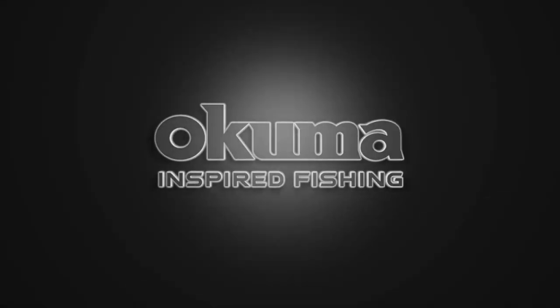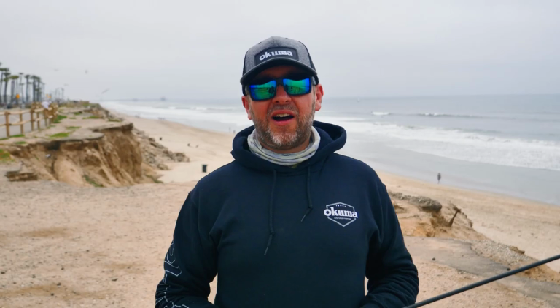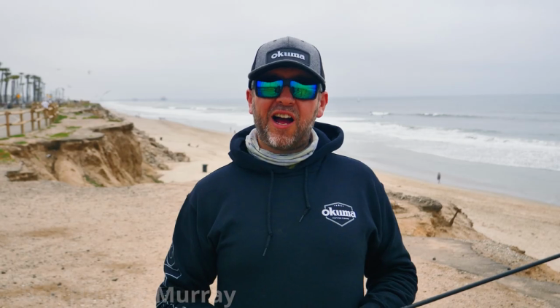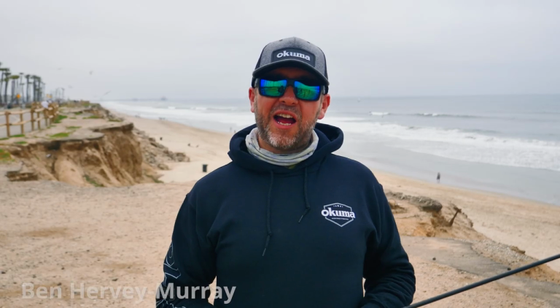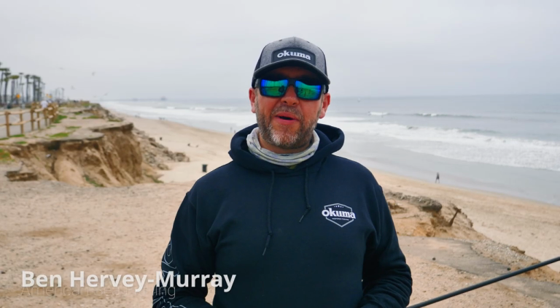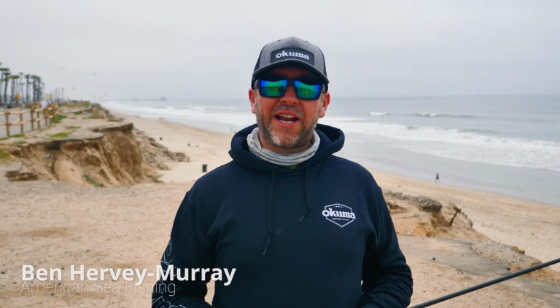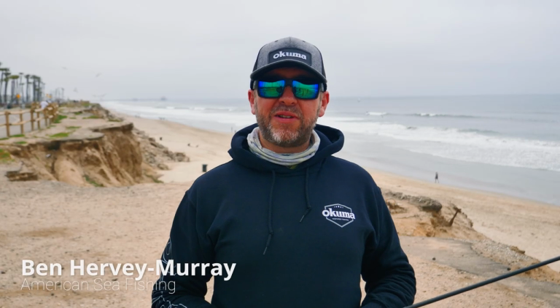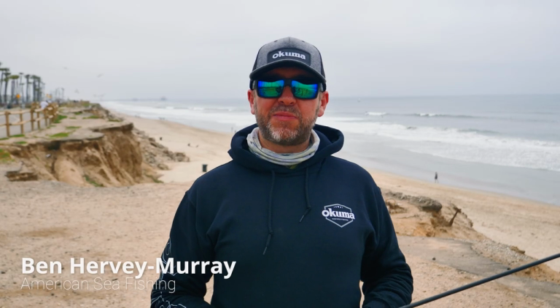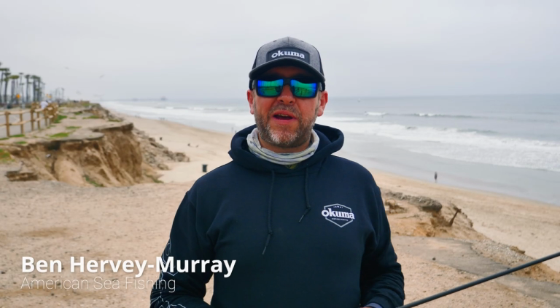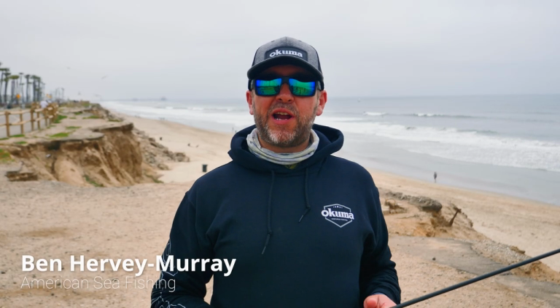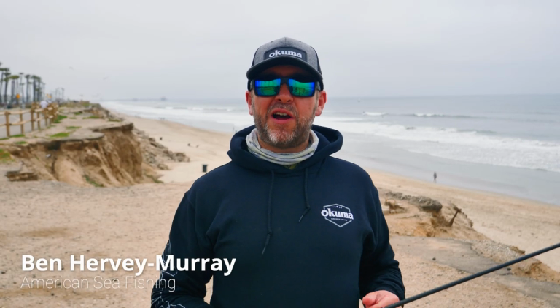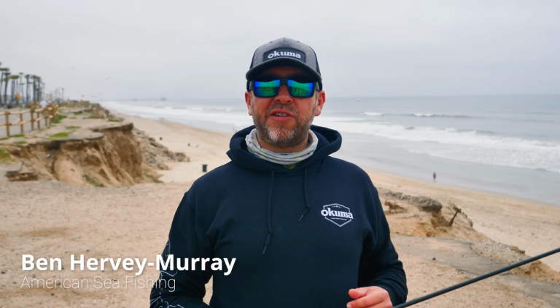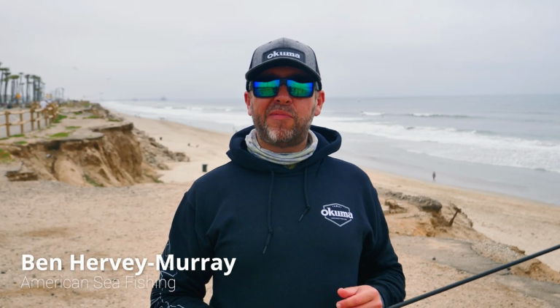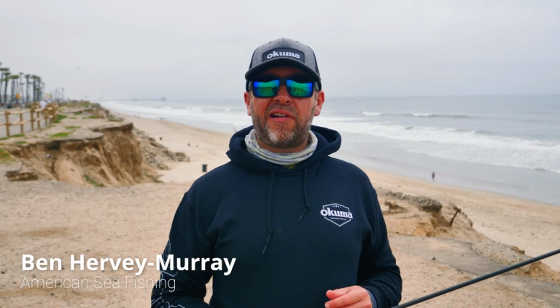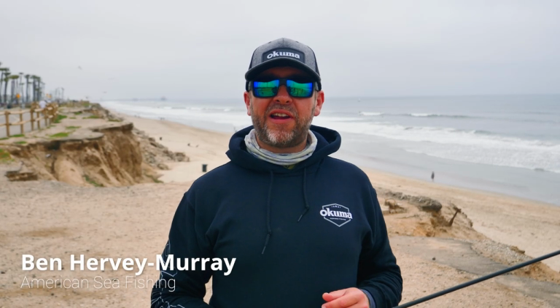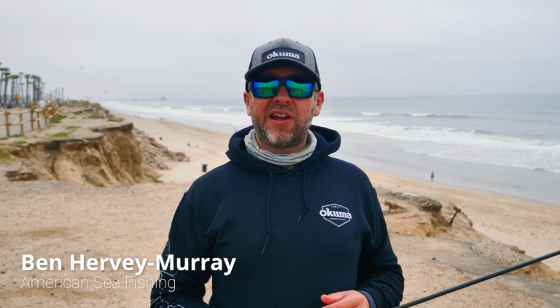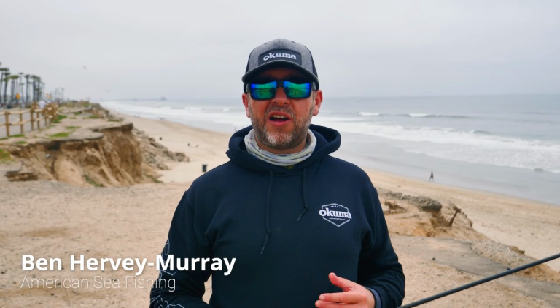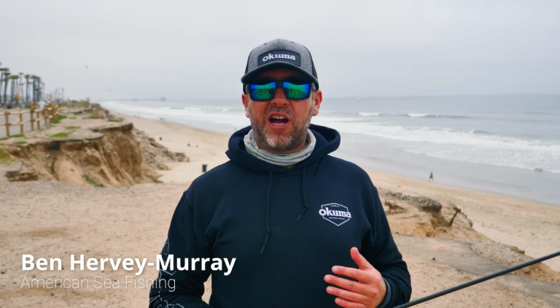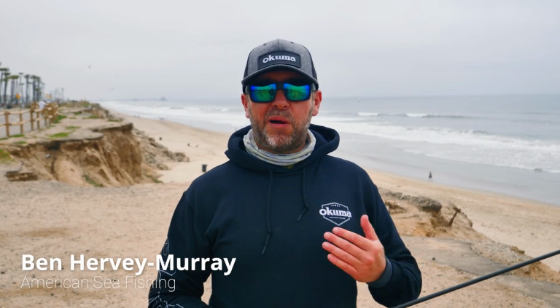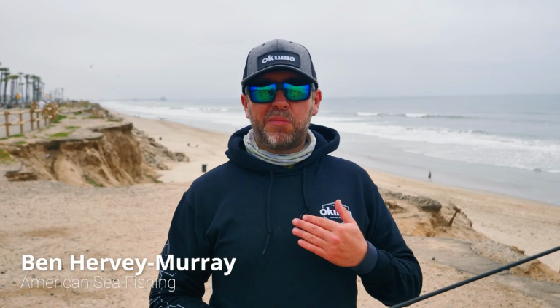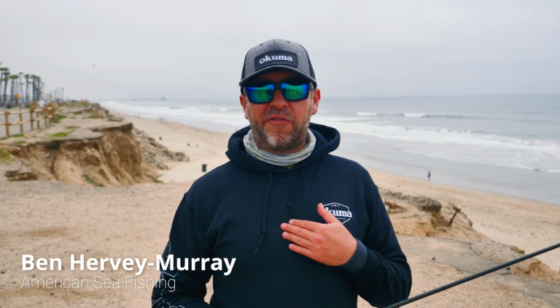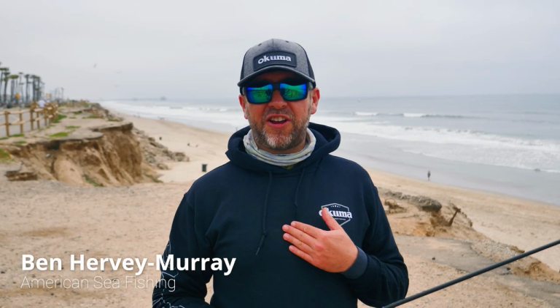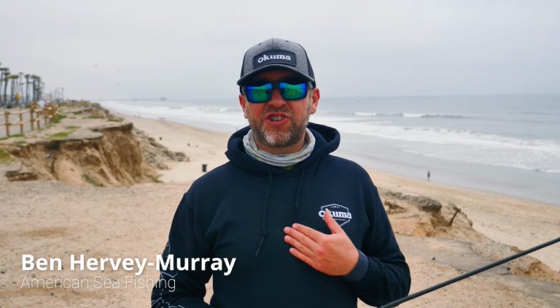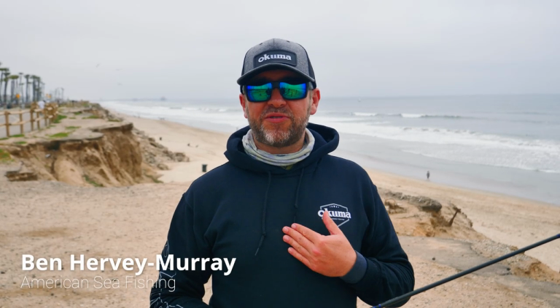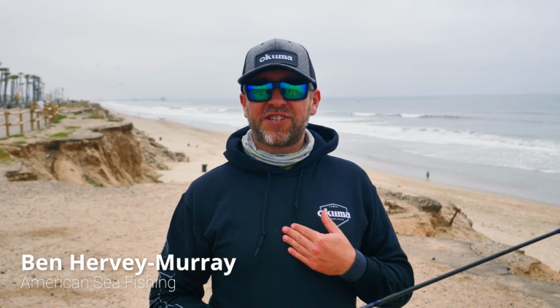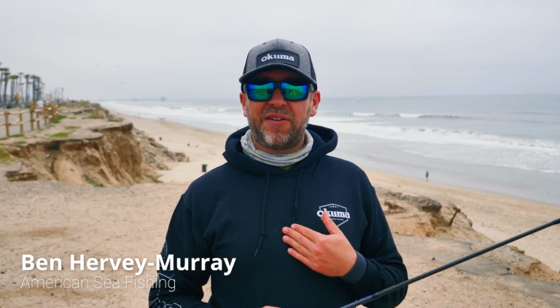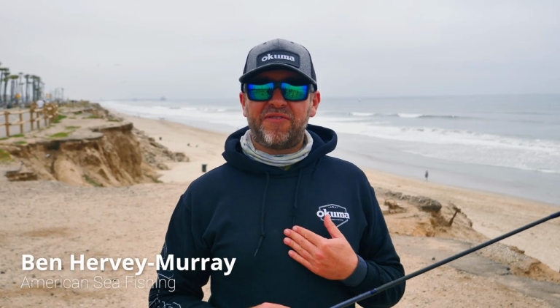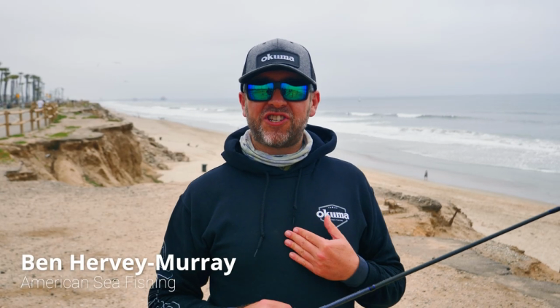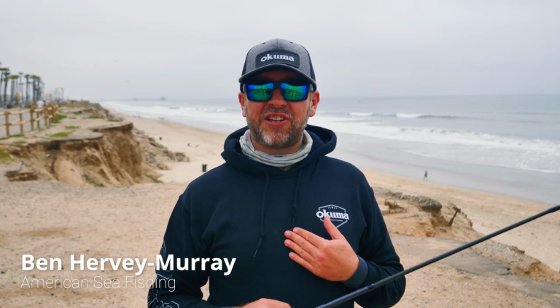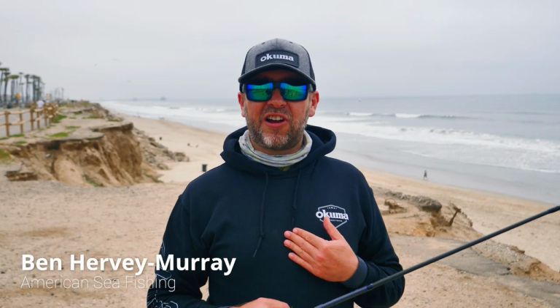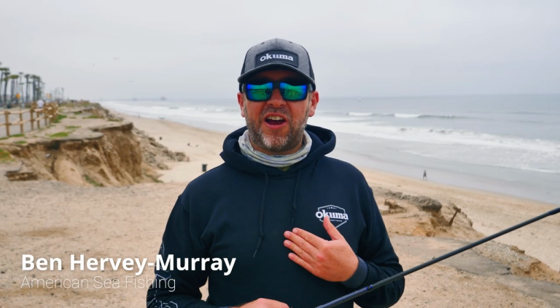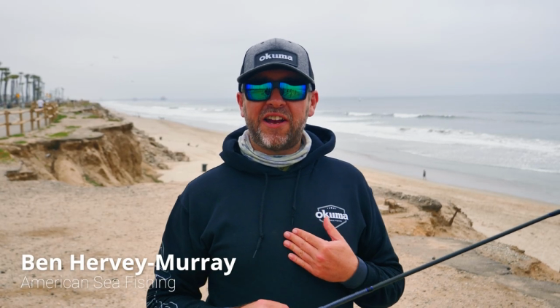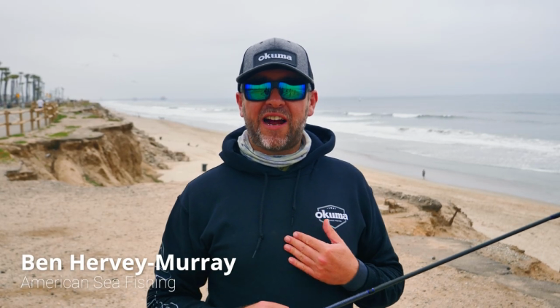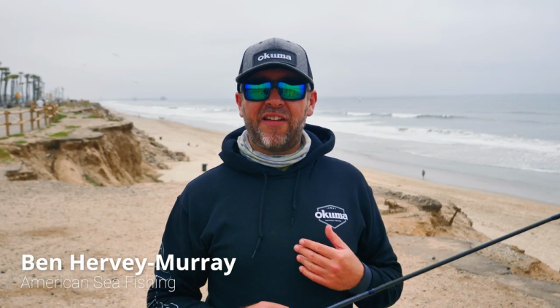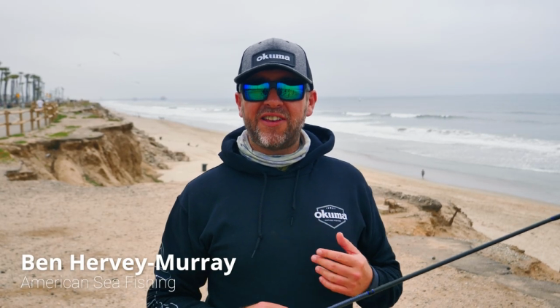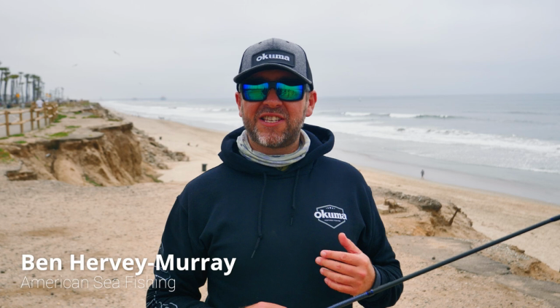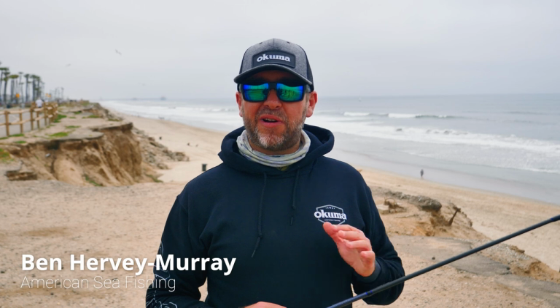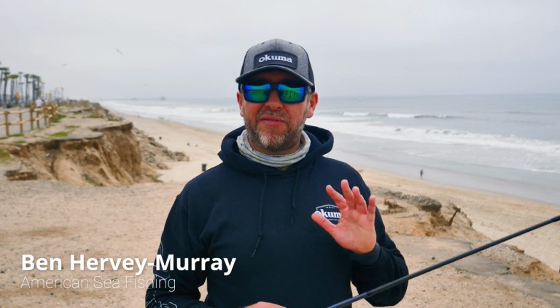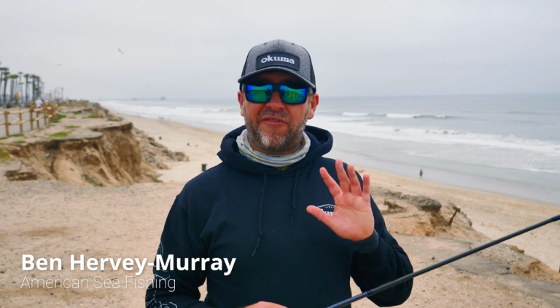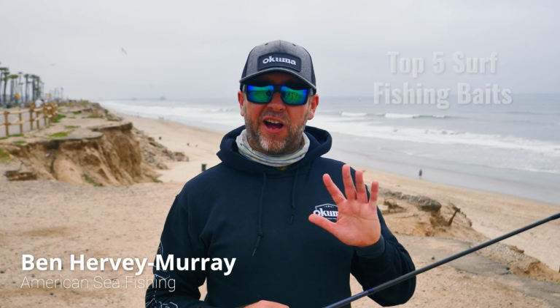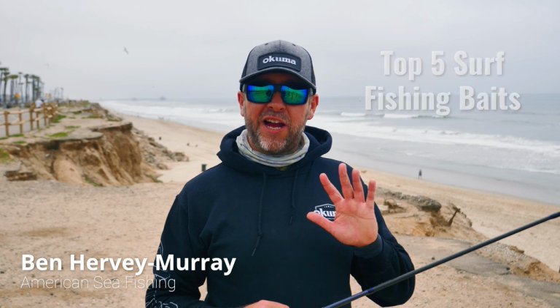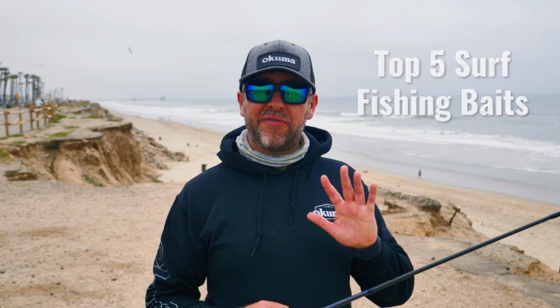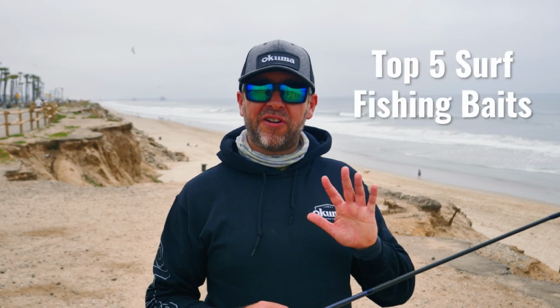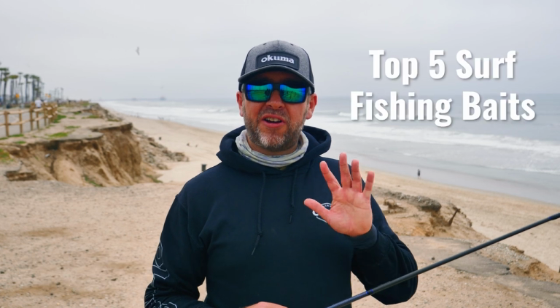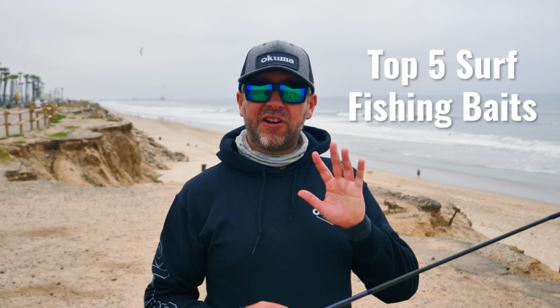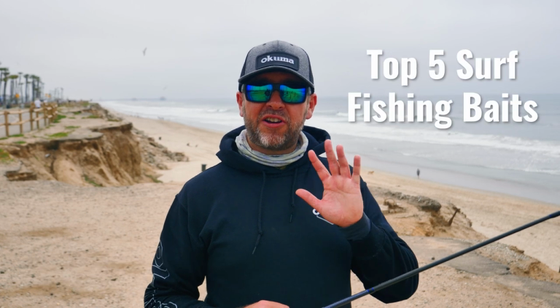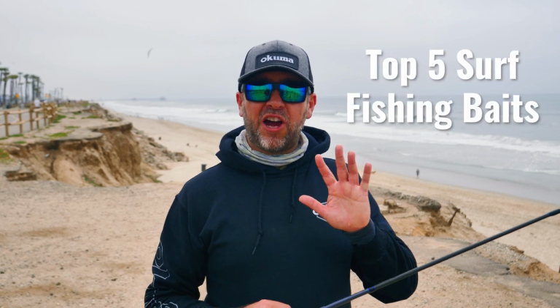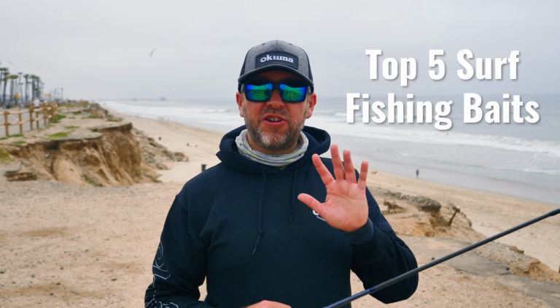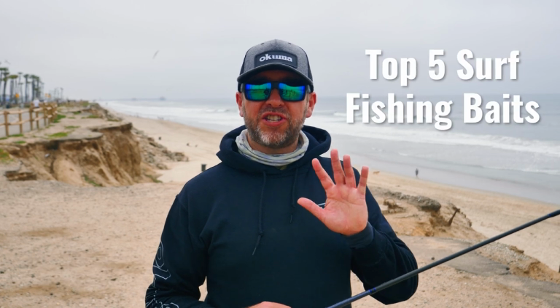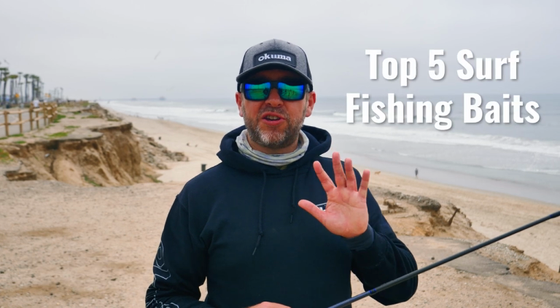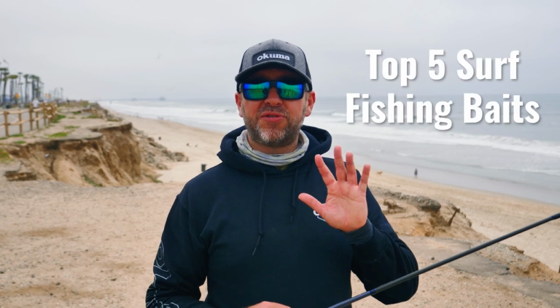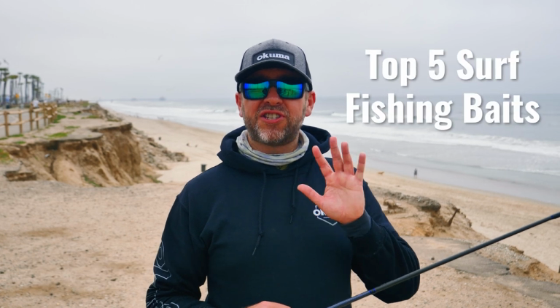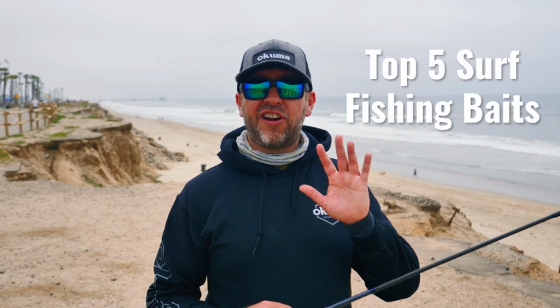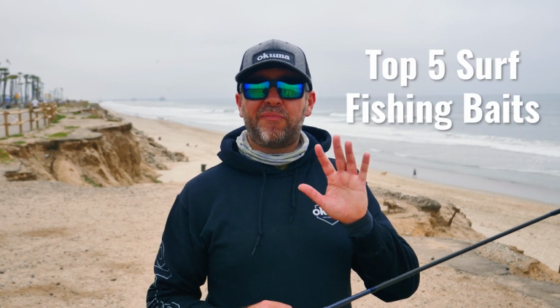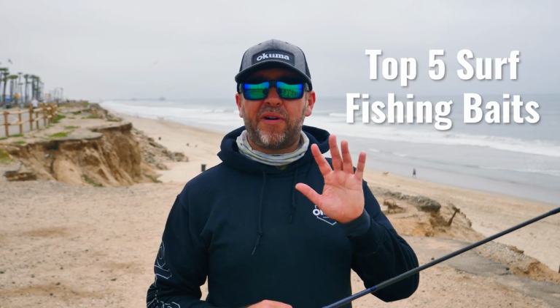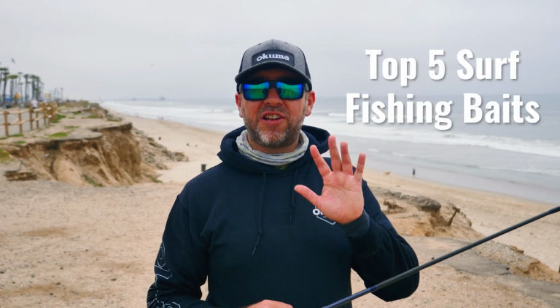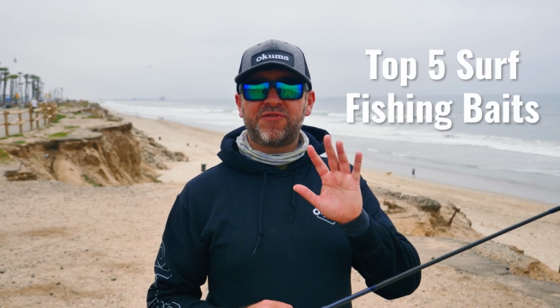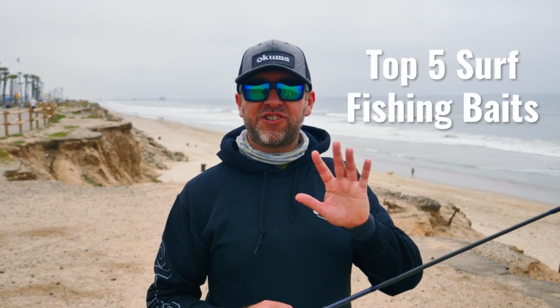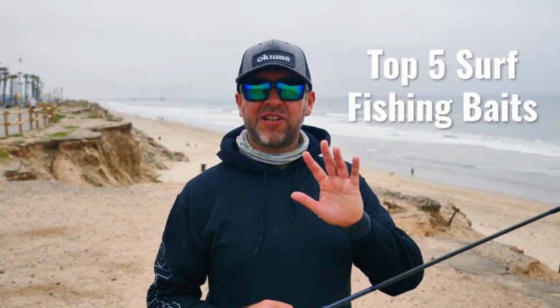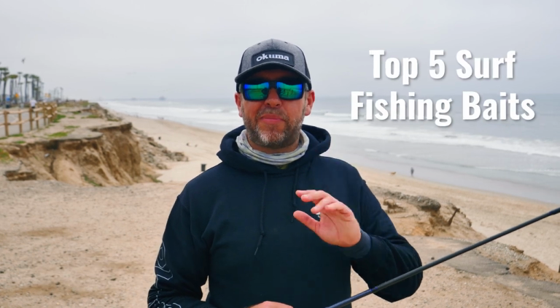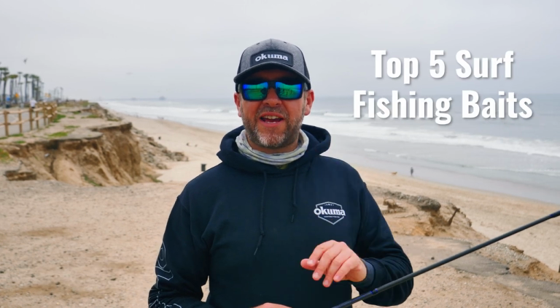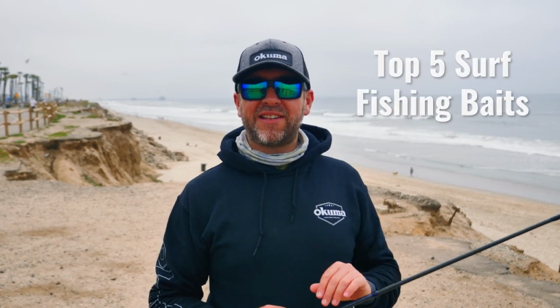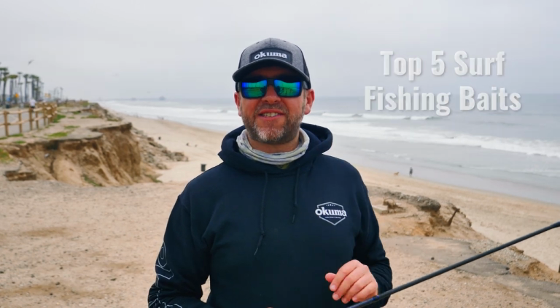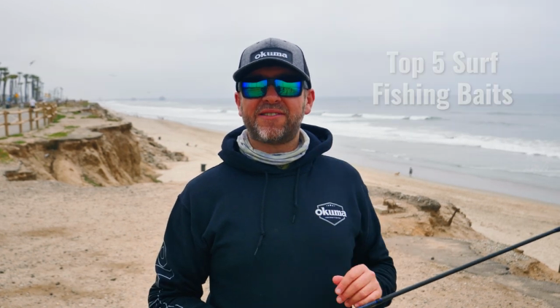Hi, my name is Ben Hervey-Murray. I'm a professional surf fishing guide and these are my five go-to surf perch fishing baits.